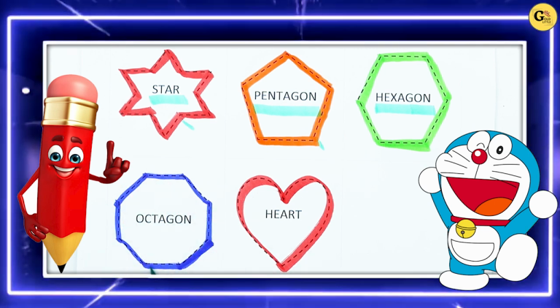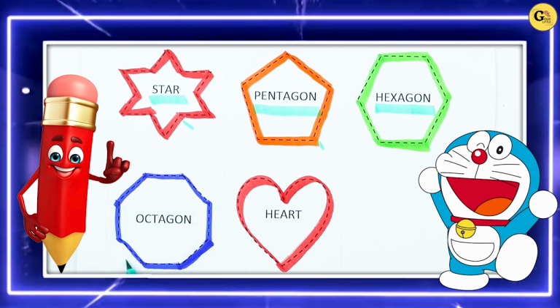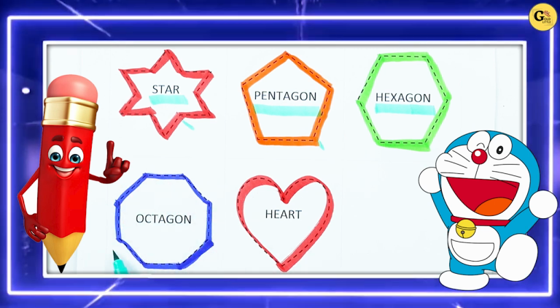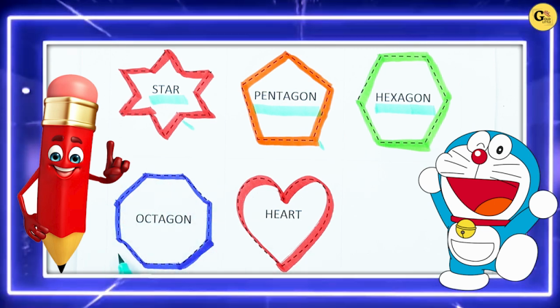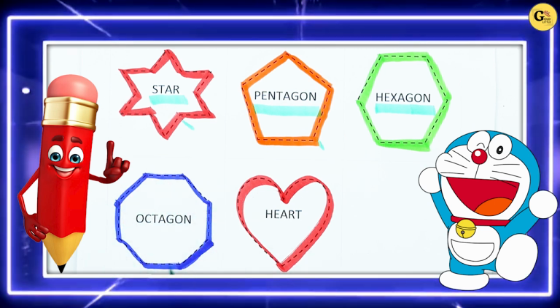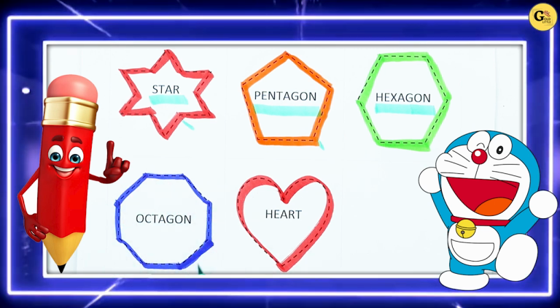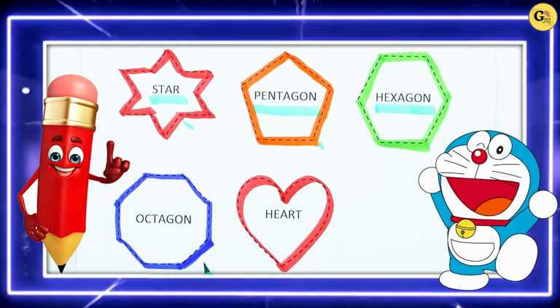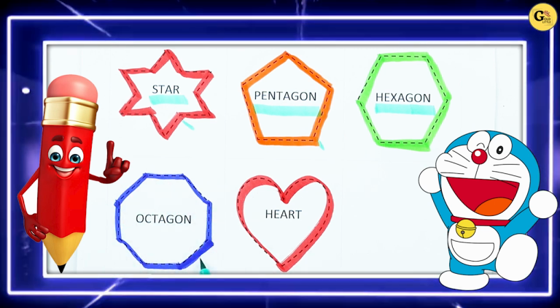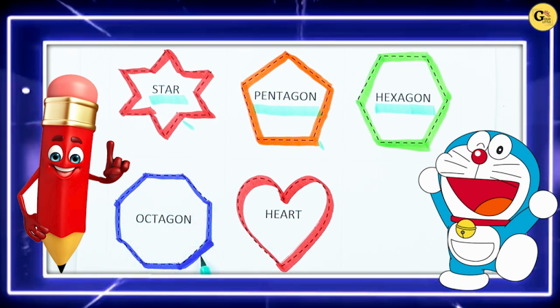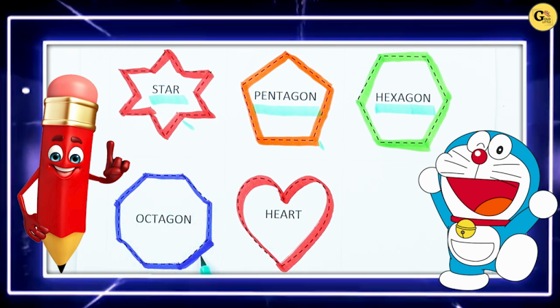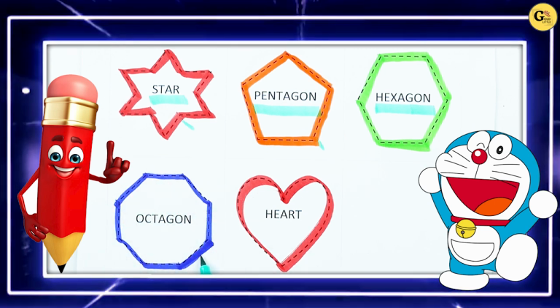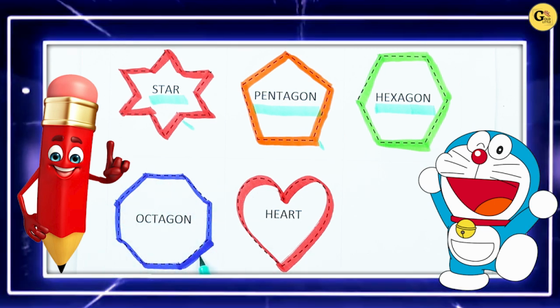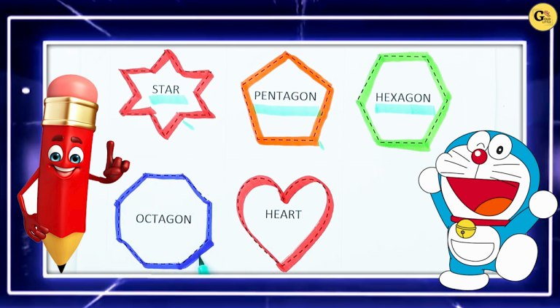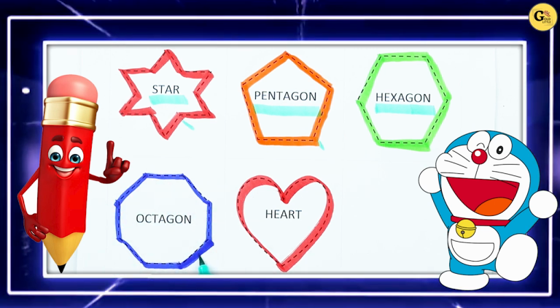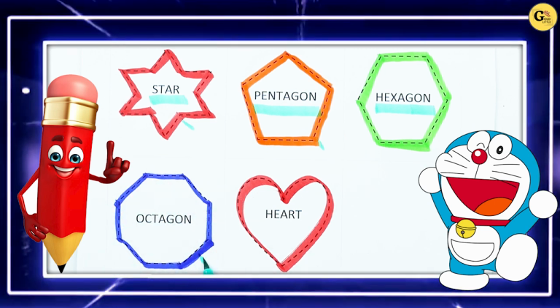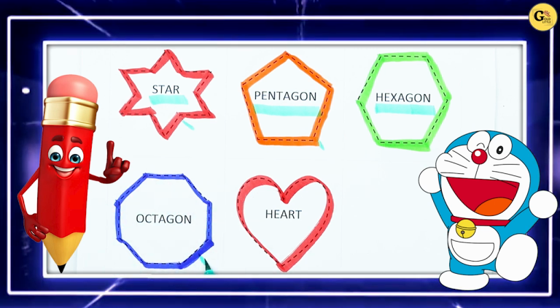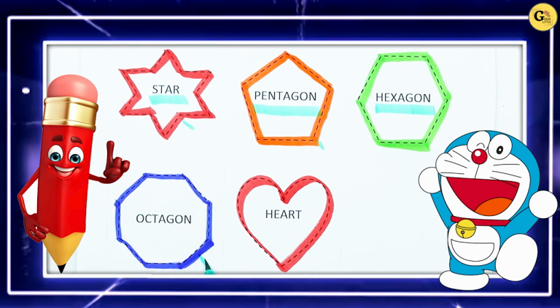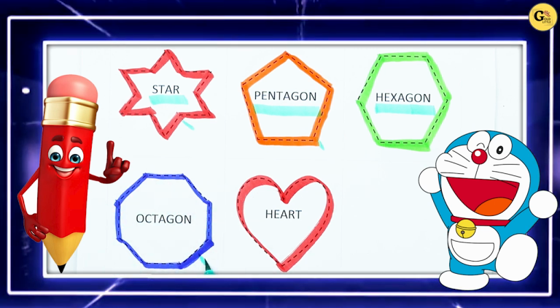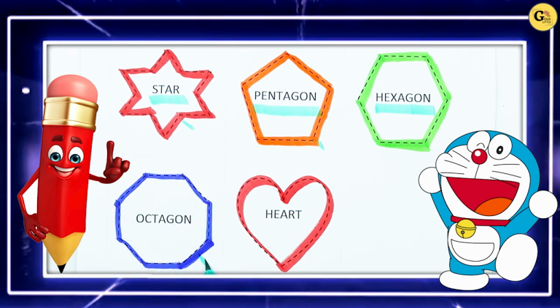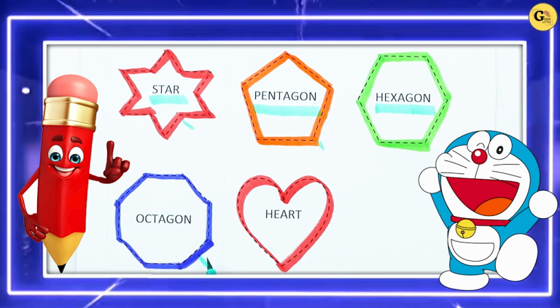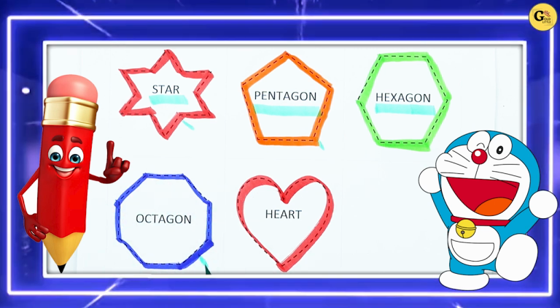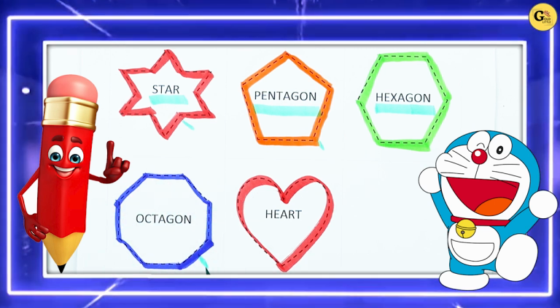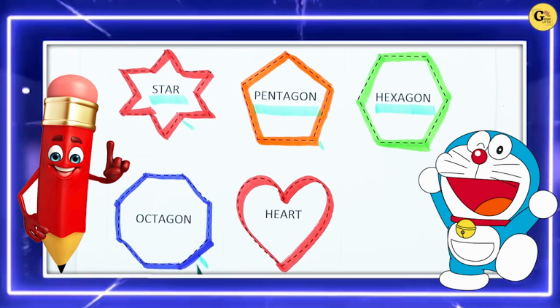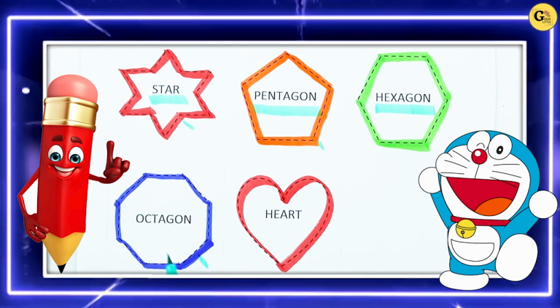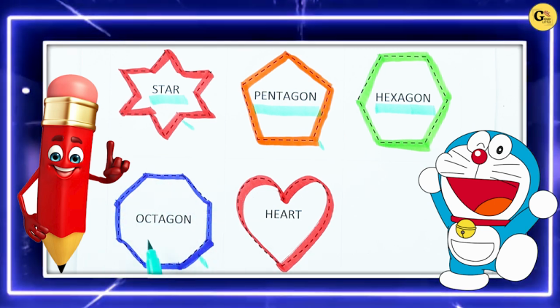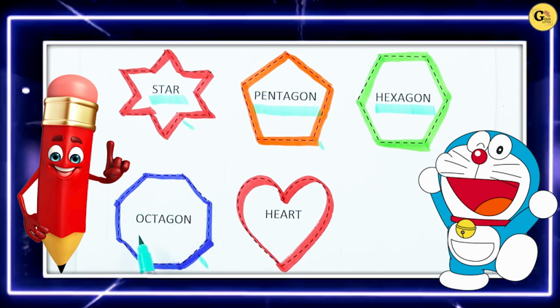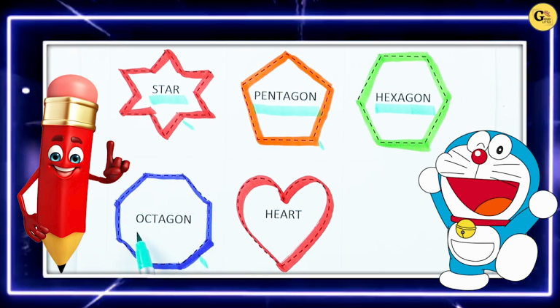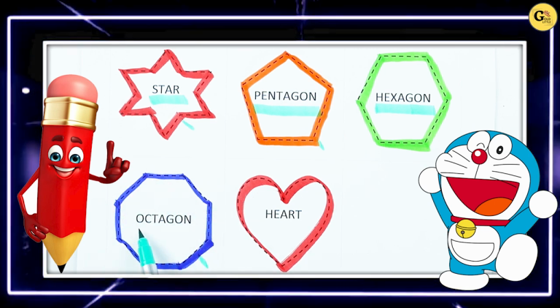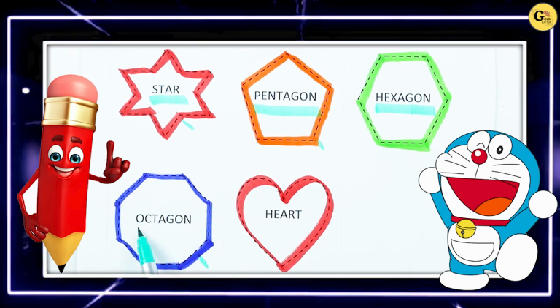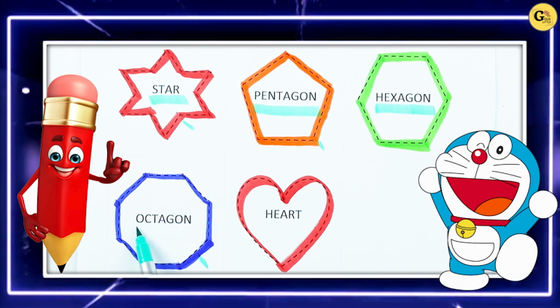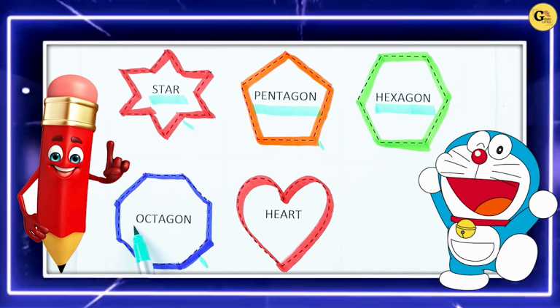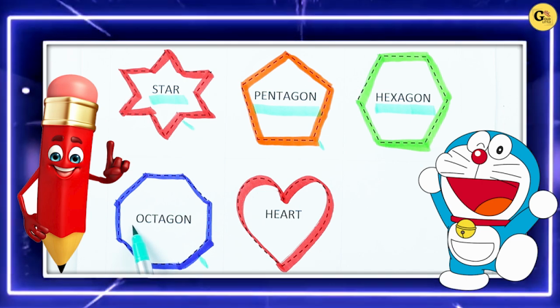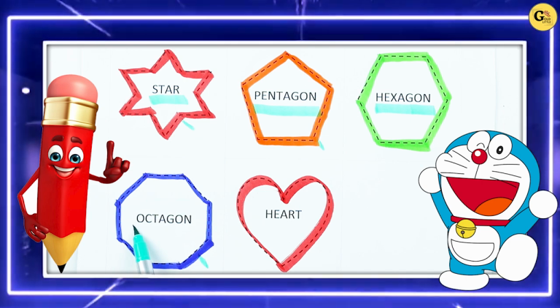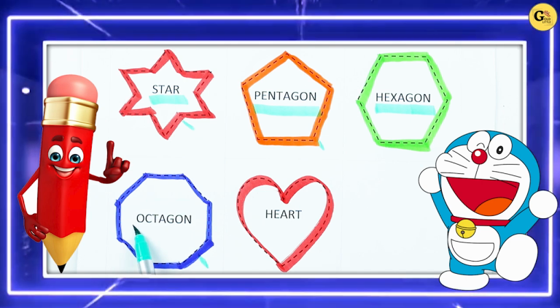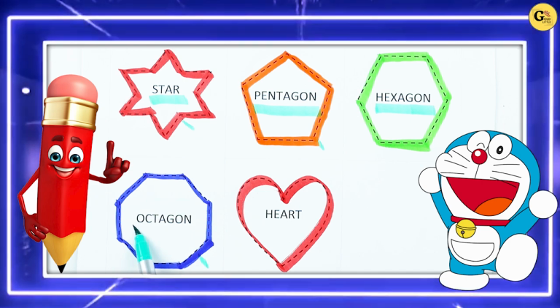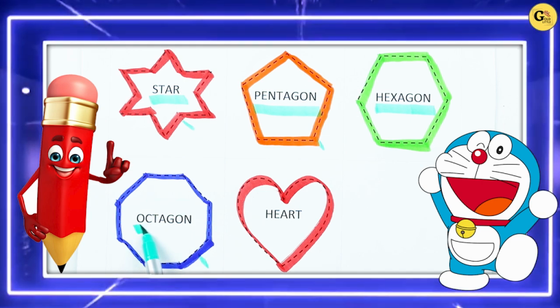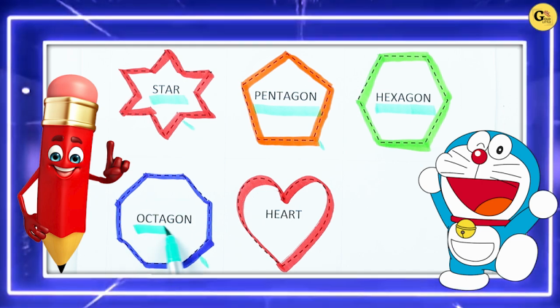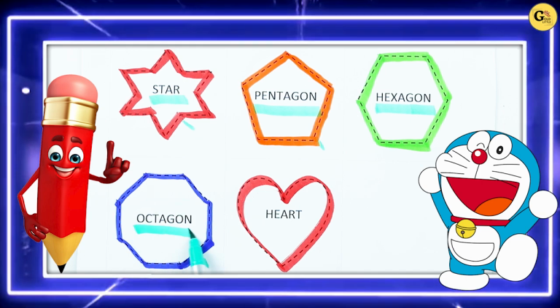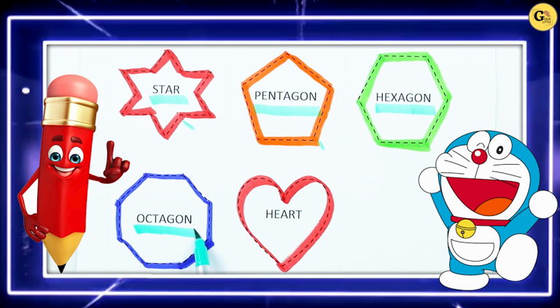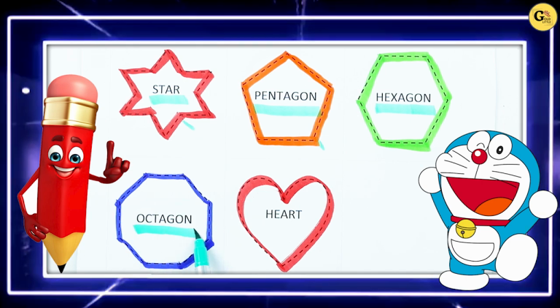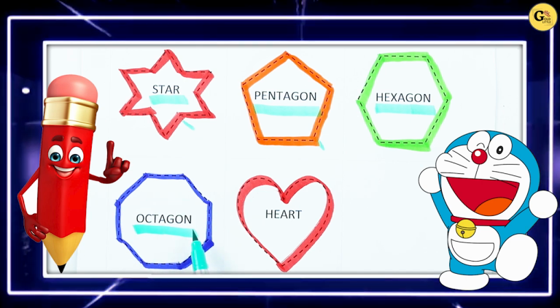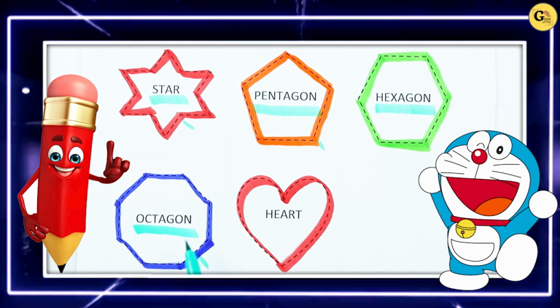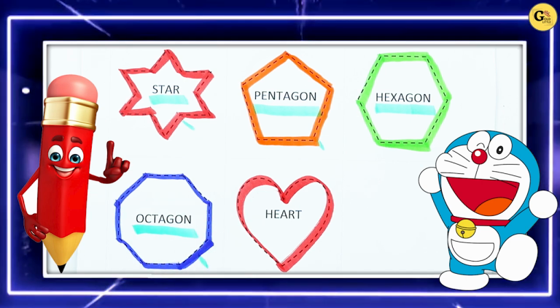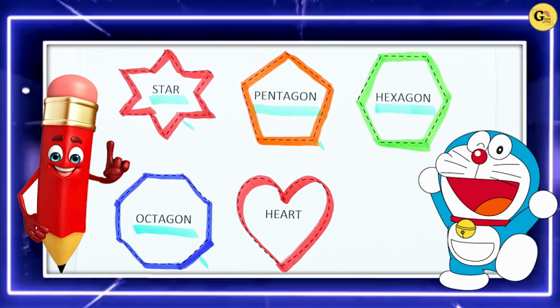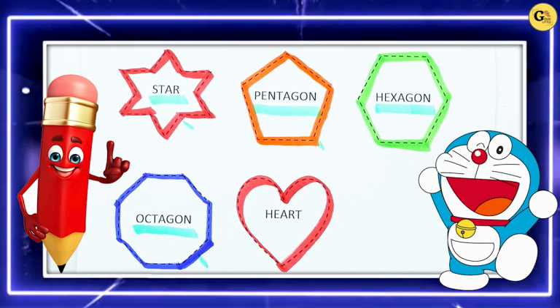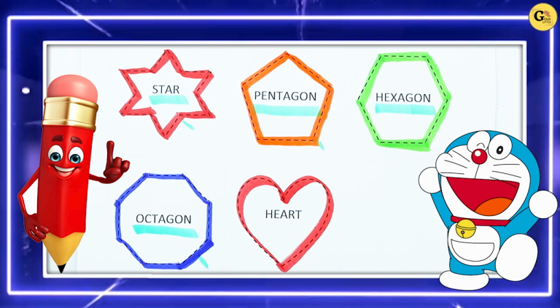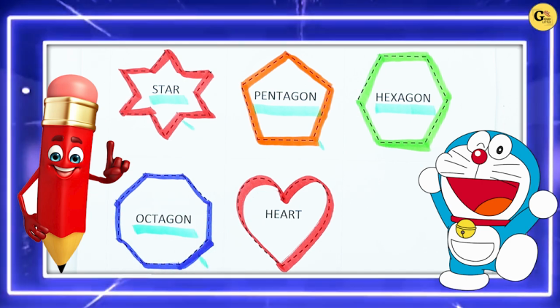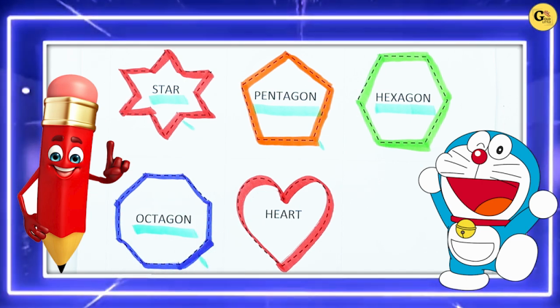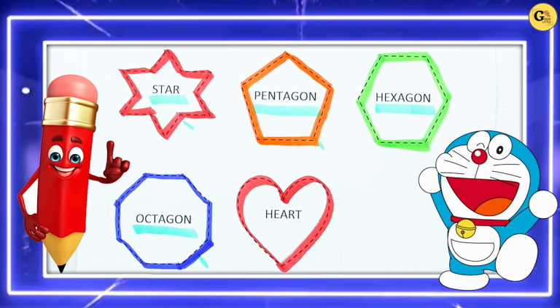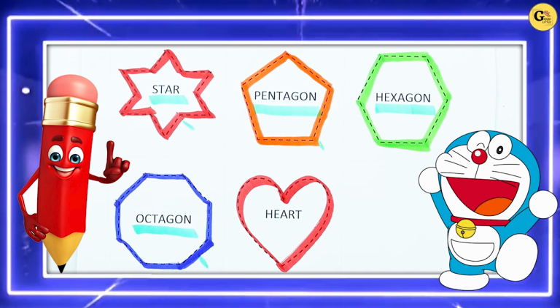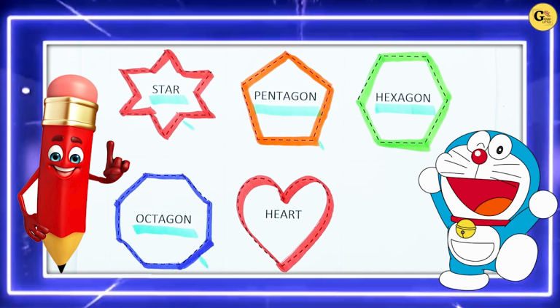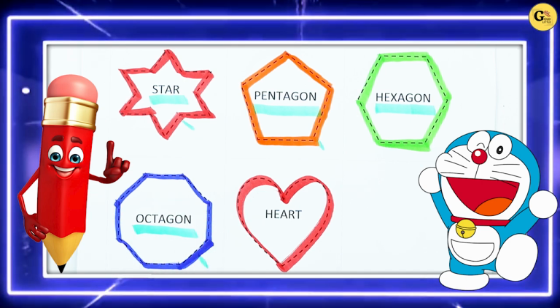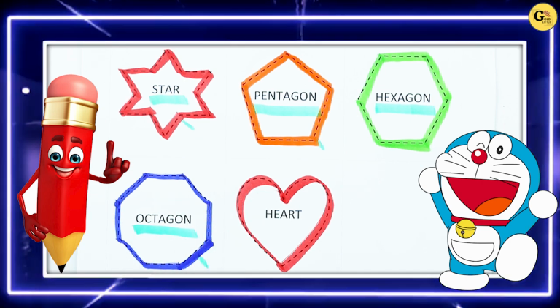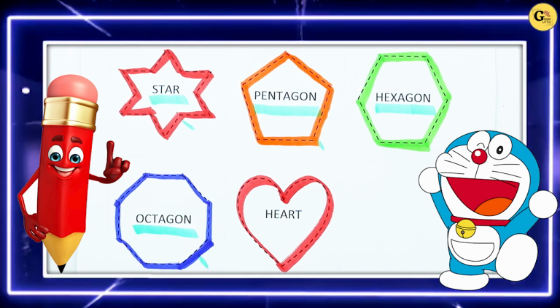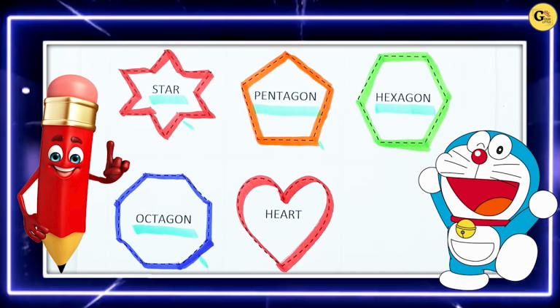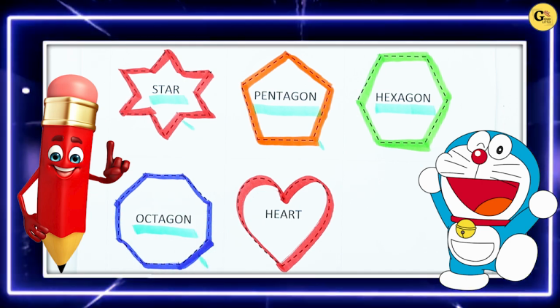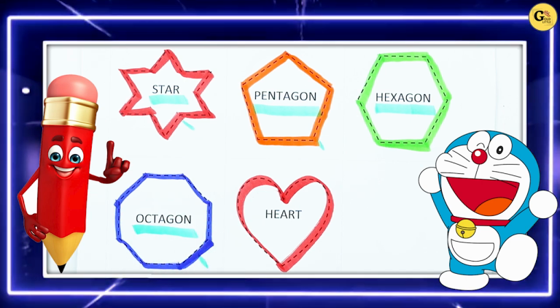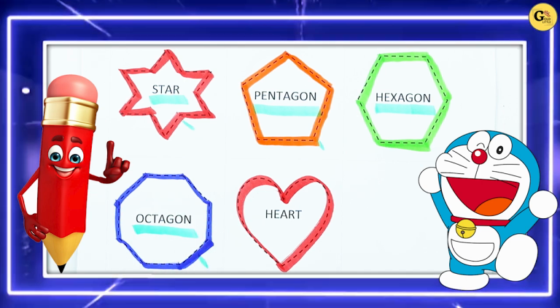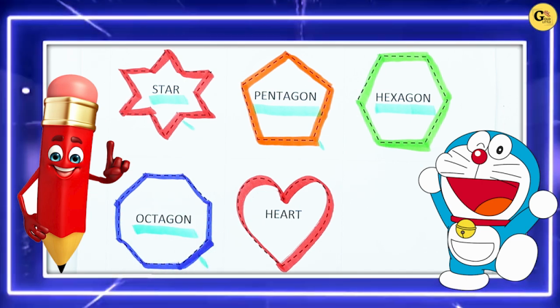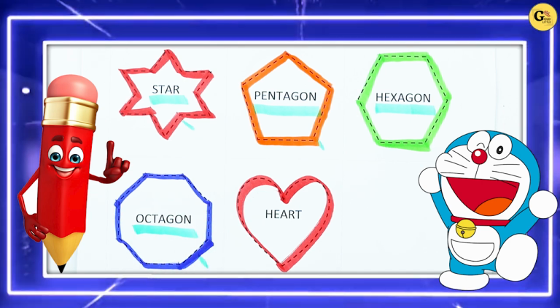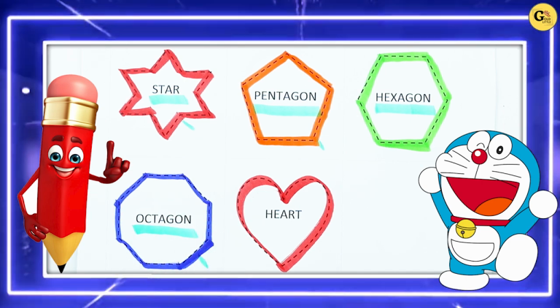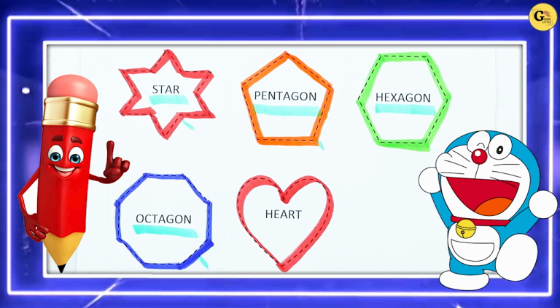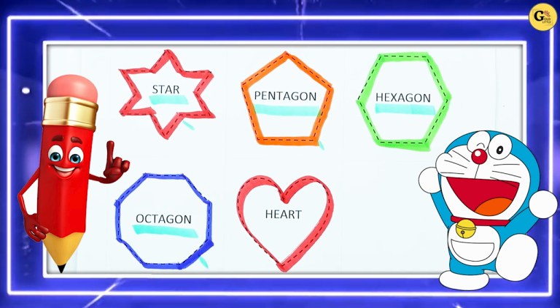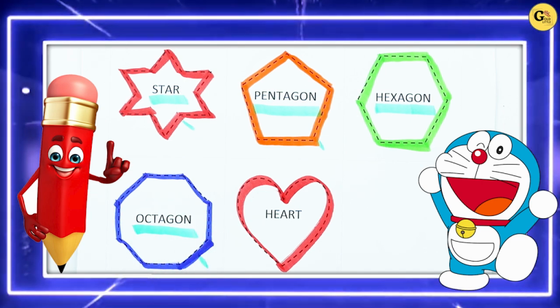Which color? Blue color. O-C-T-A-G-O-N. It's octagon.